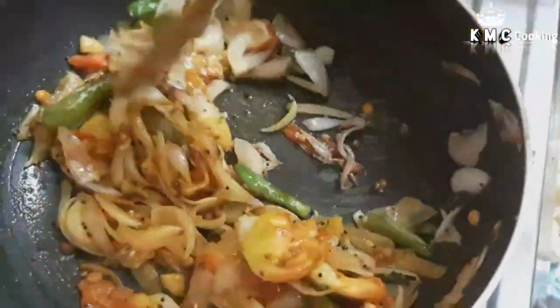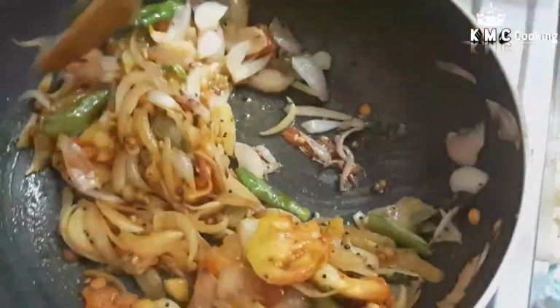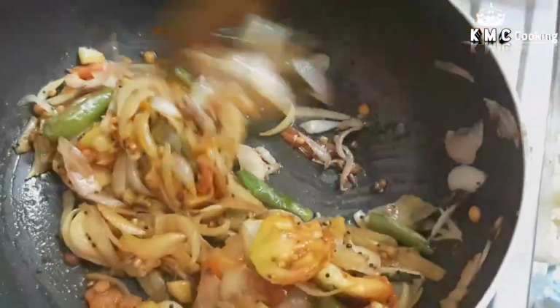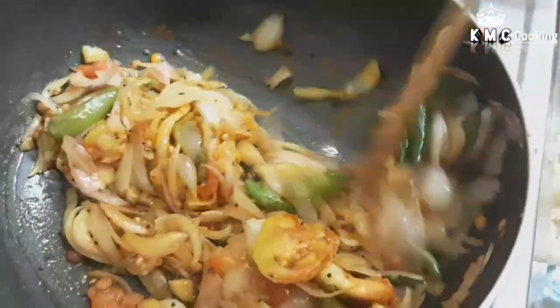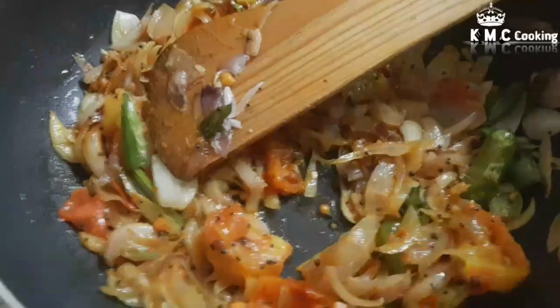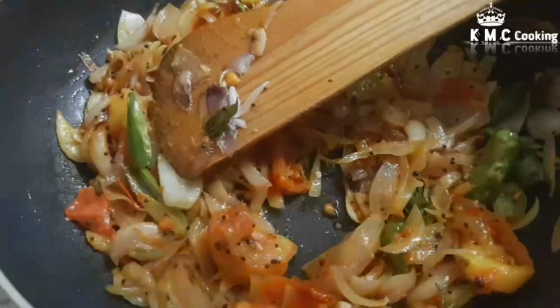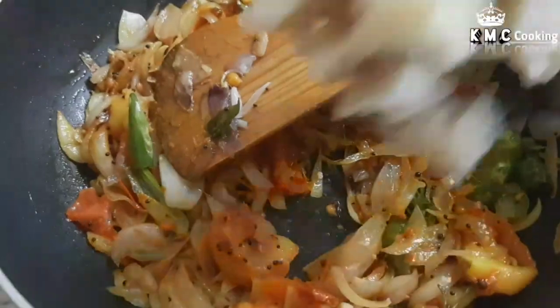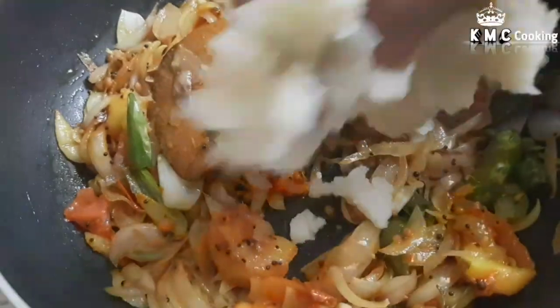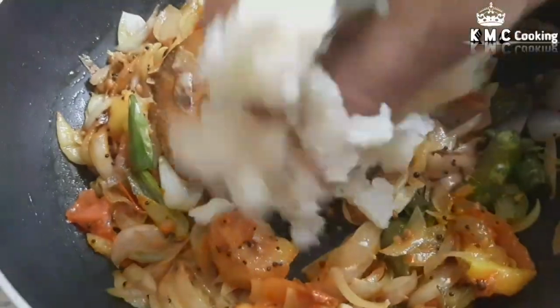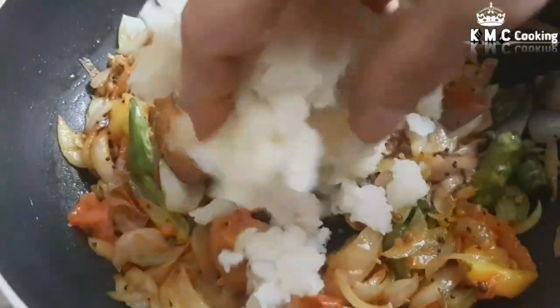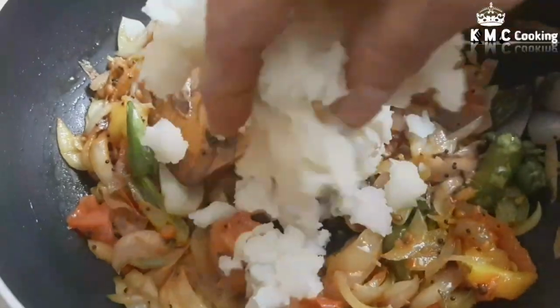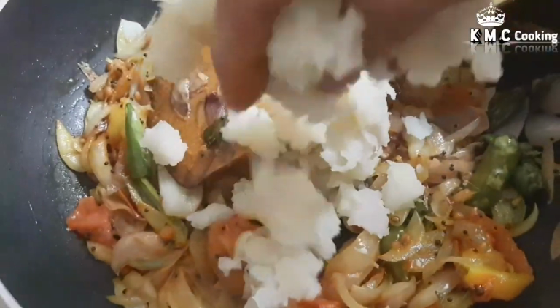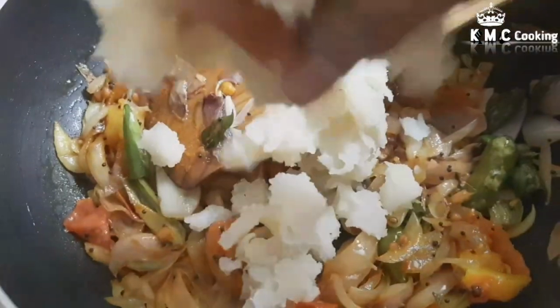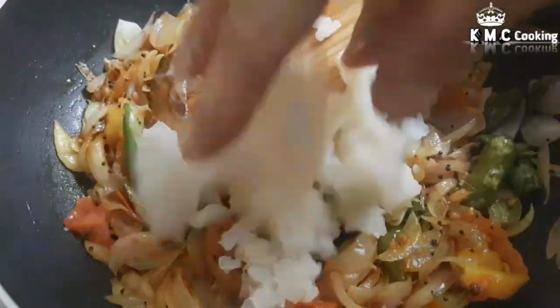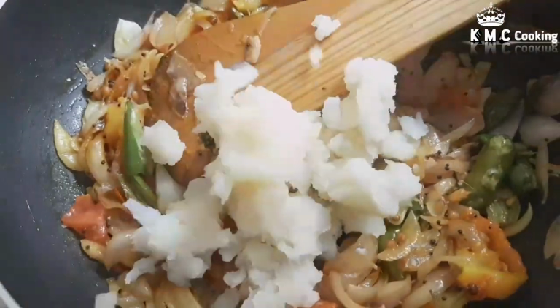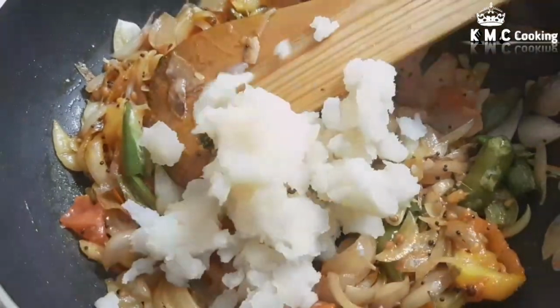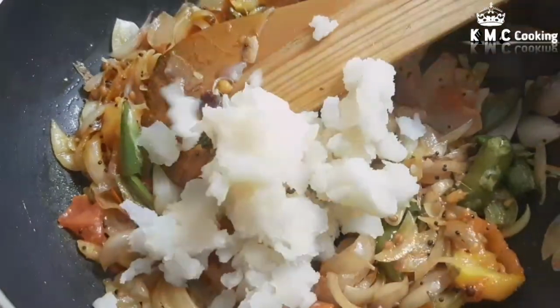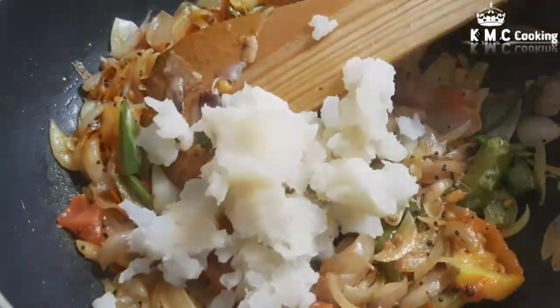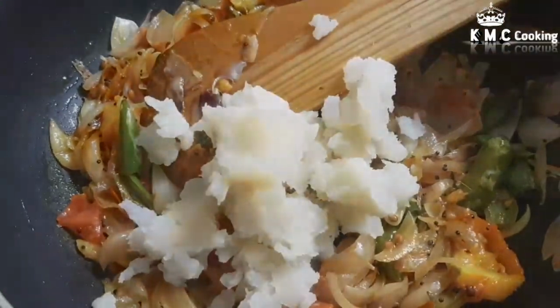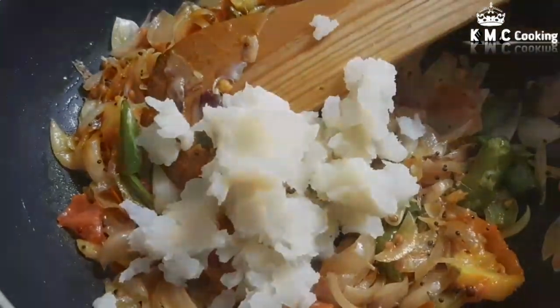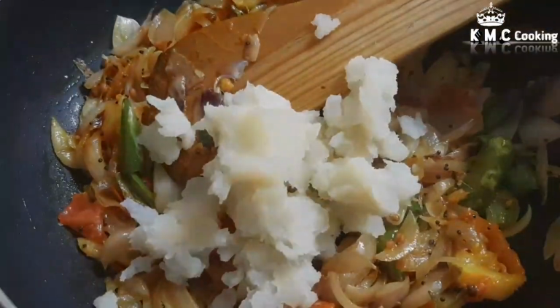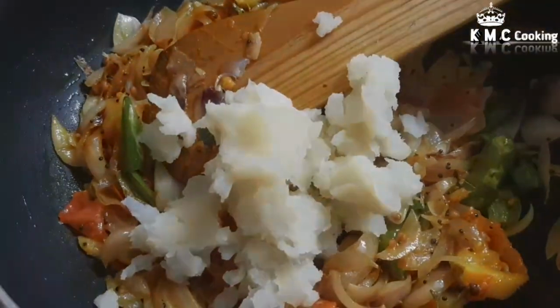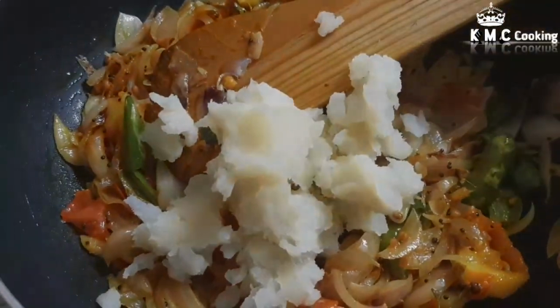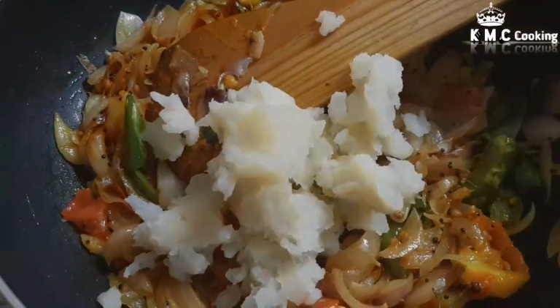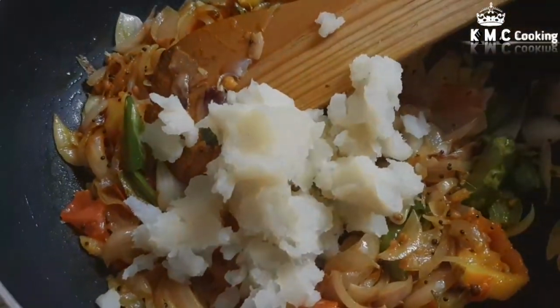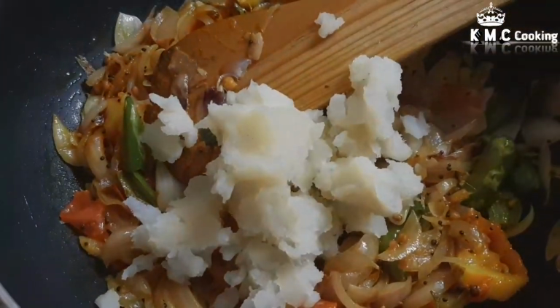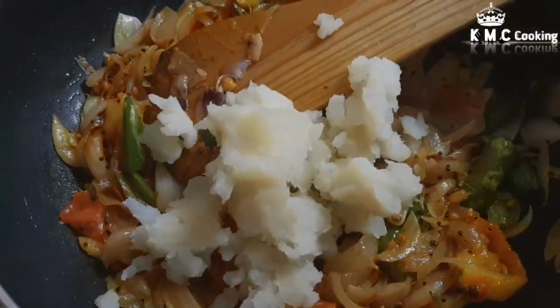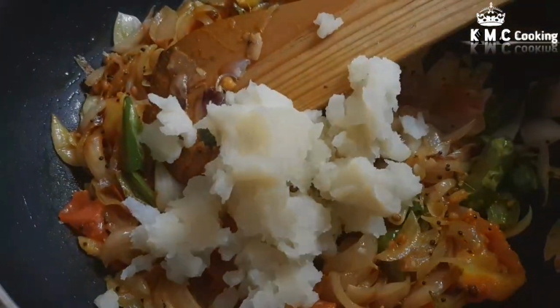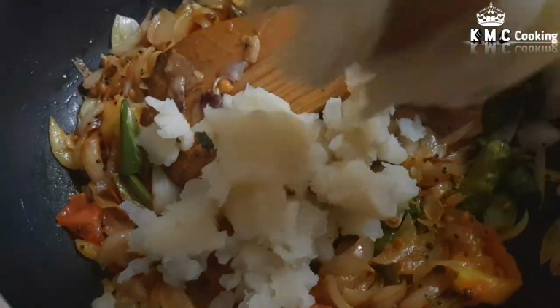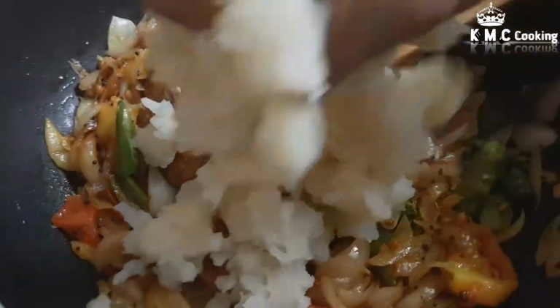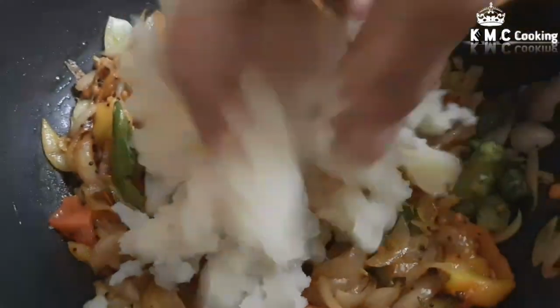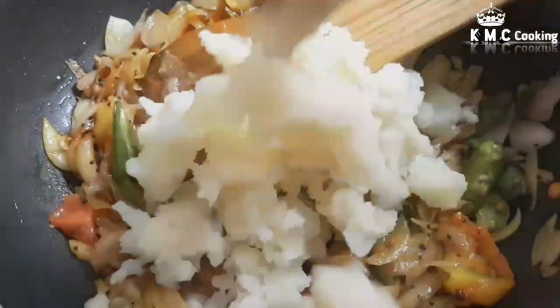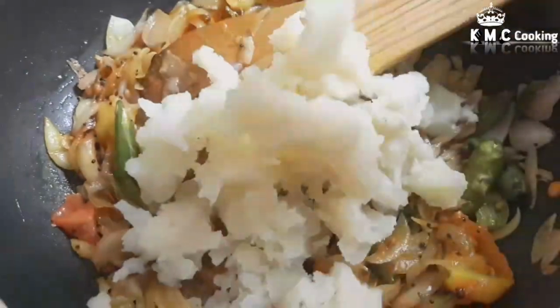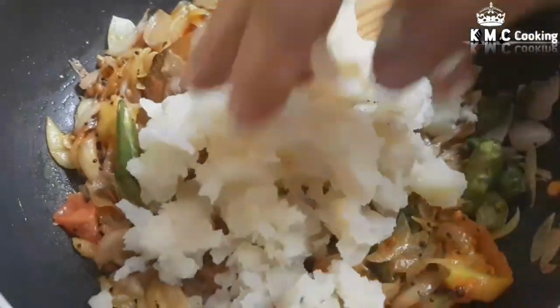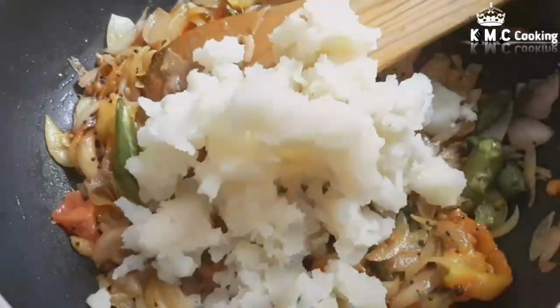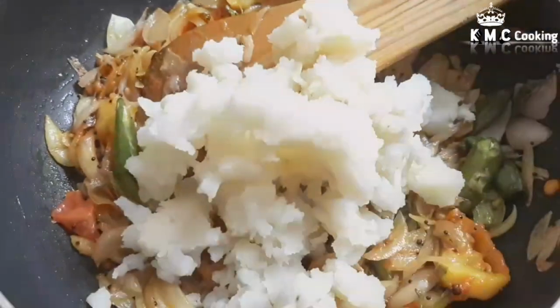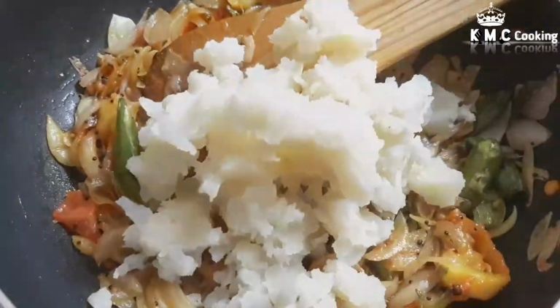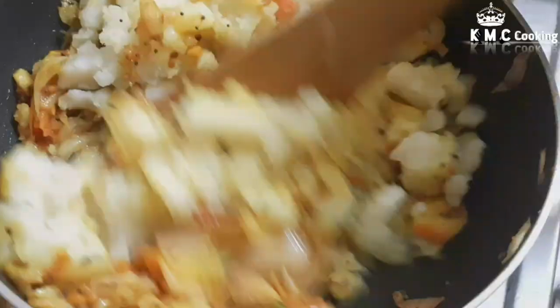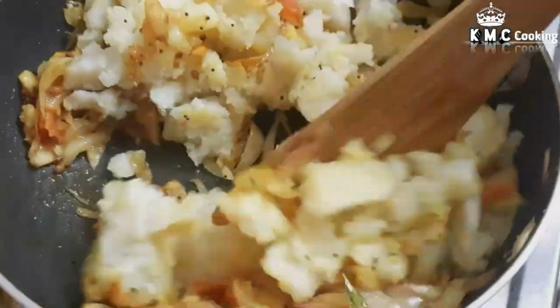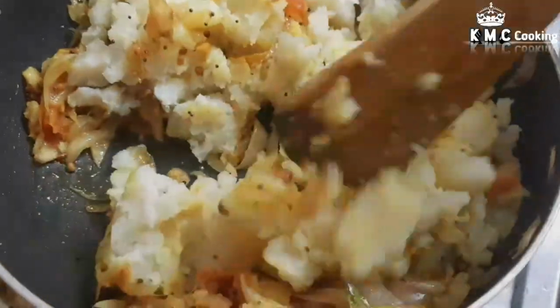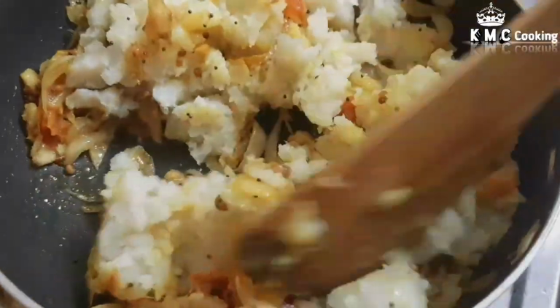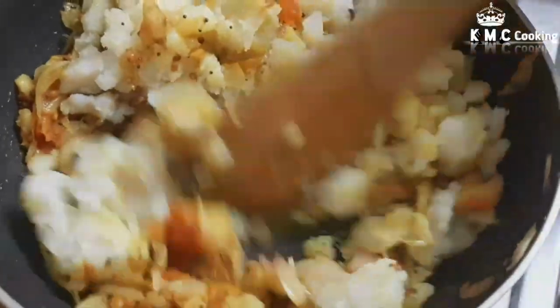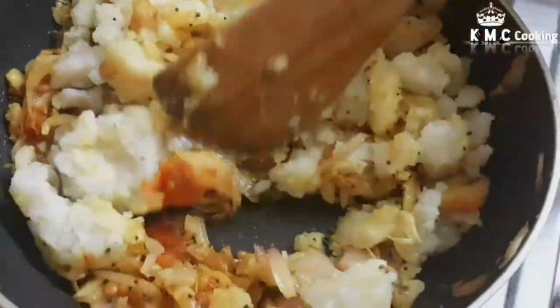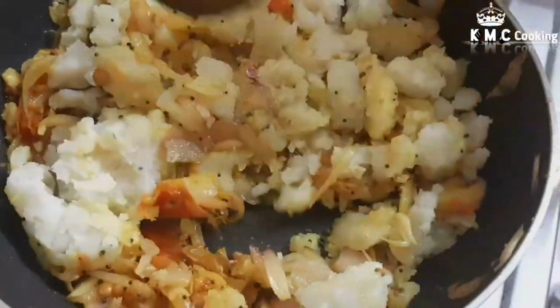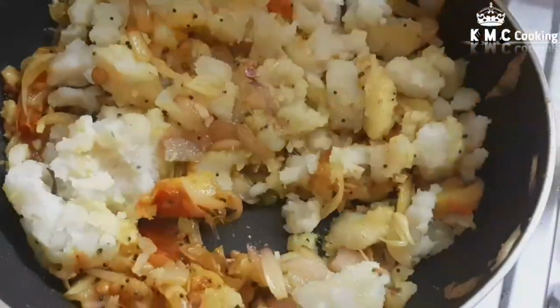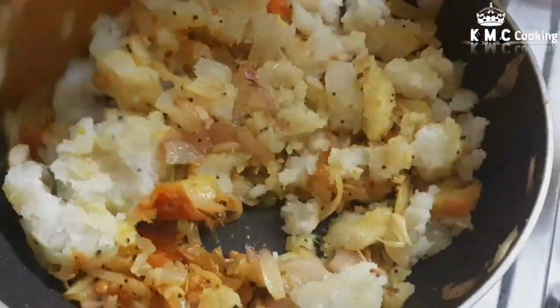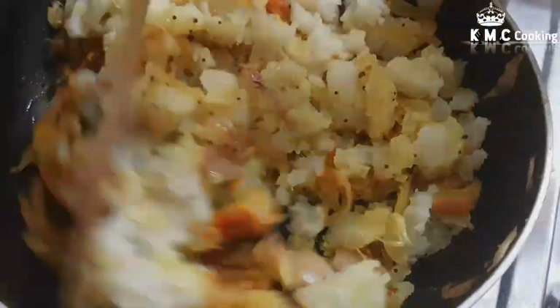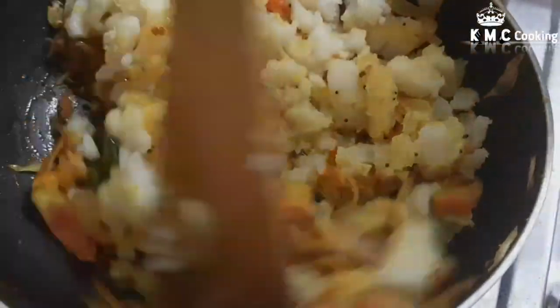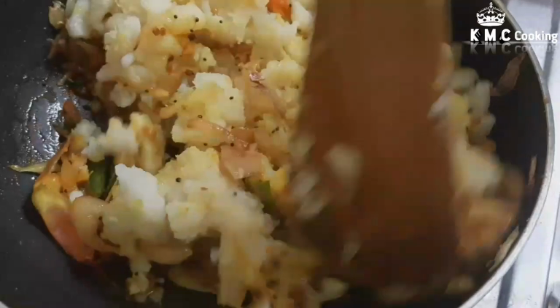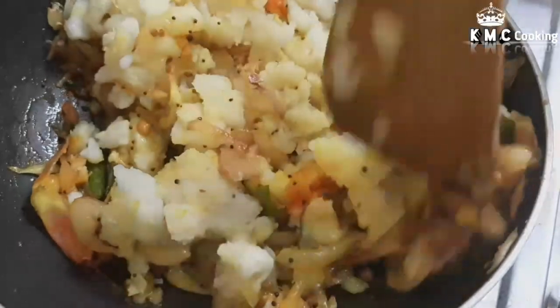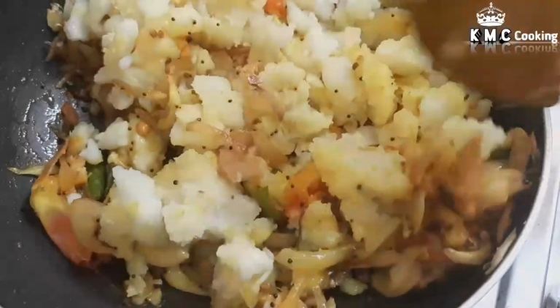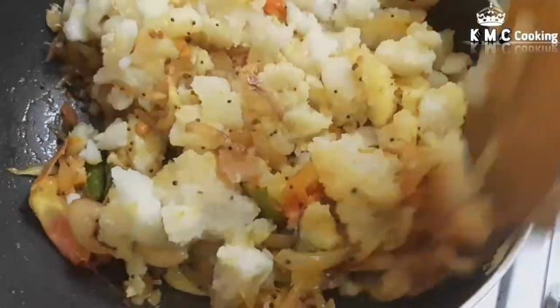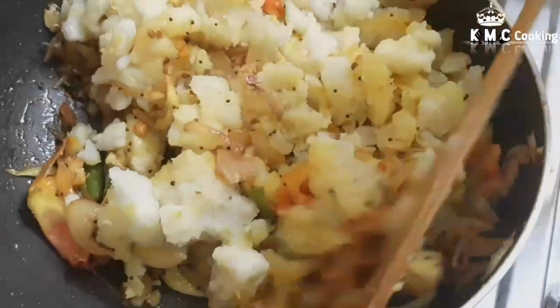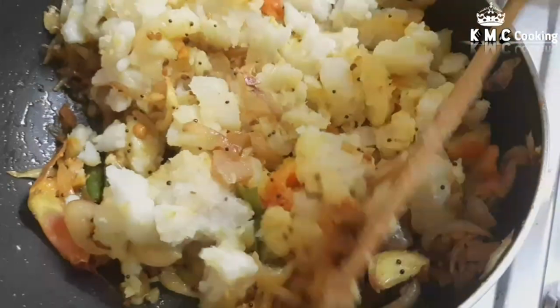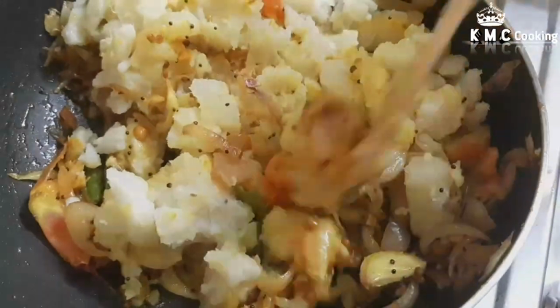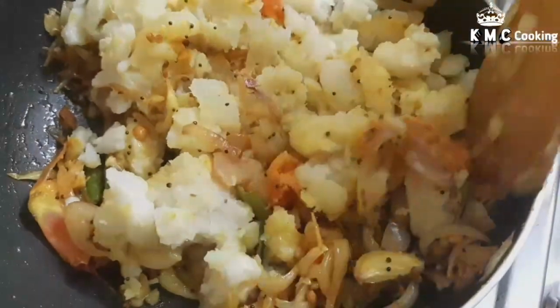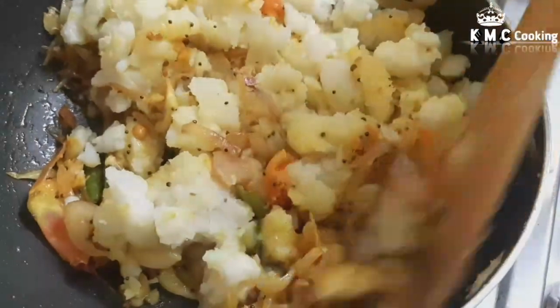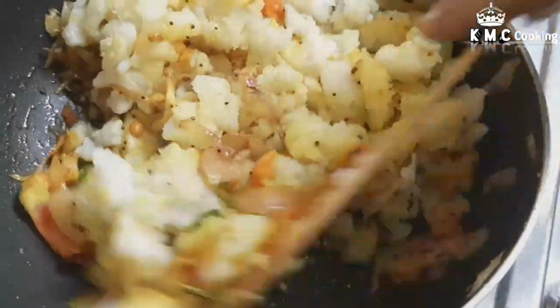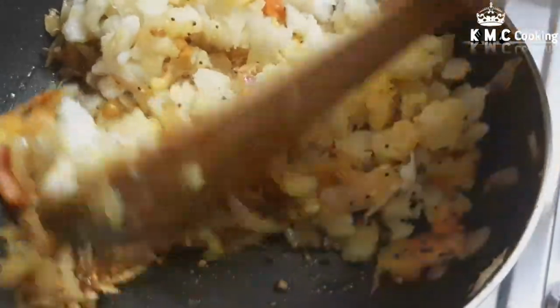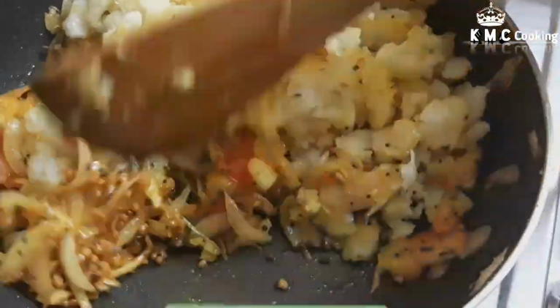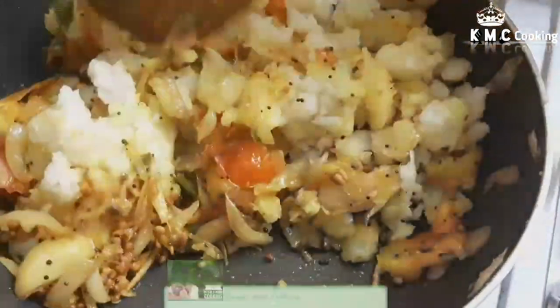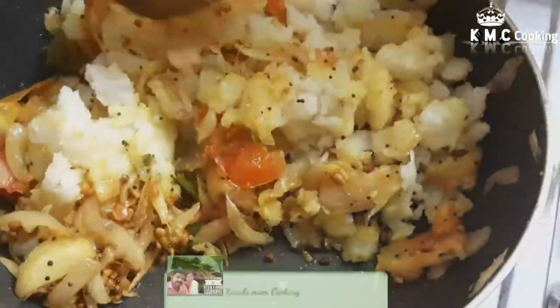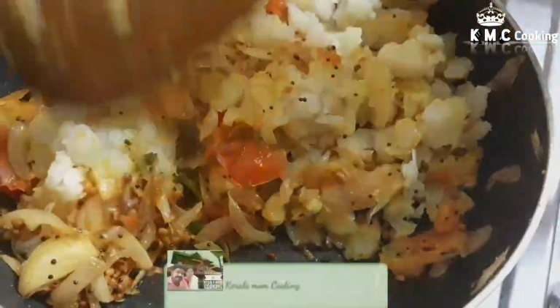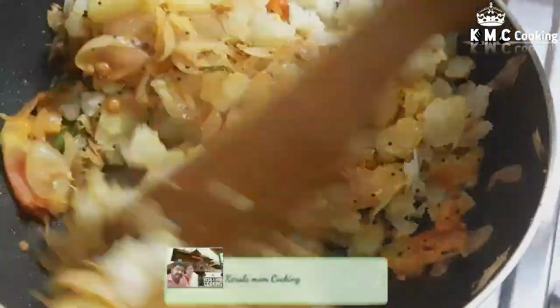This is the texture. Now add a mix to get the right texture.